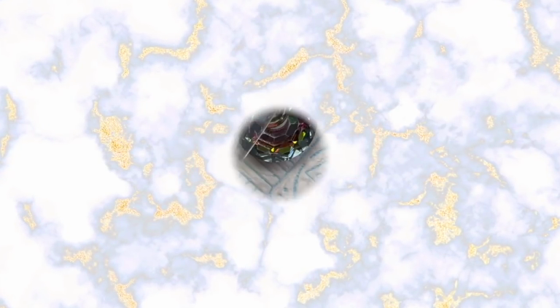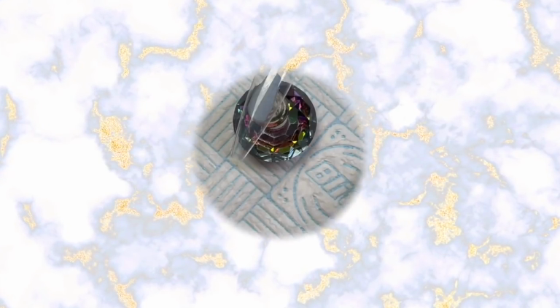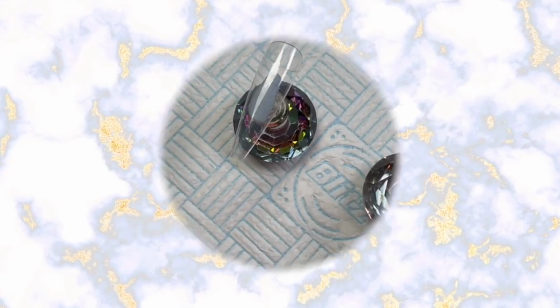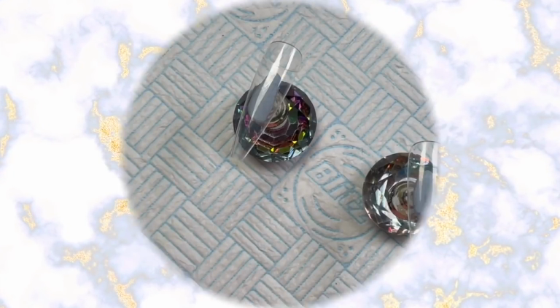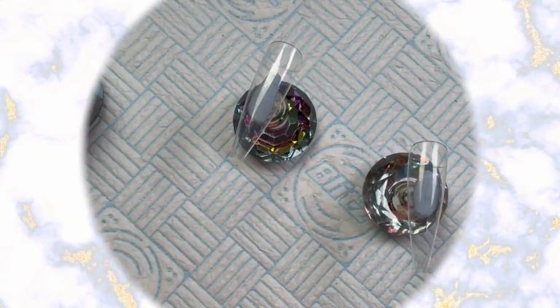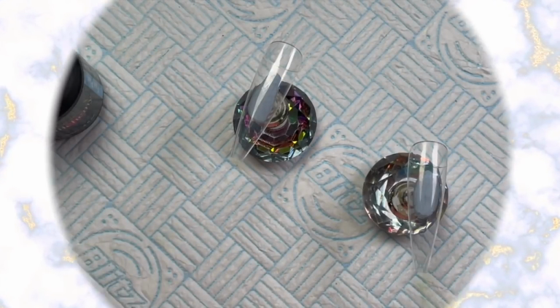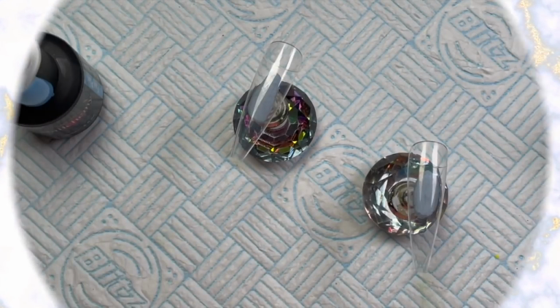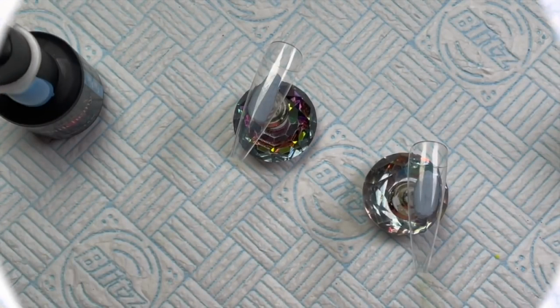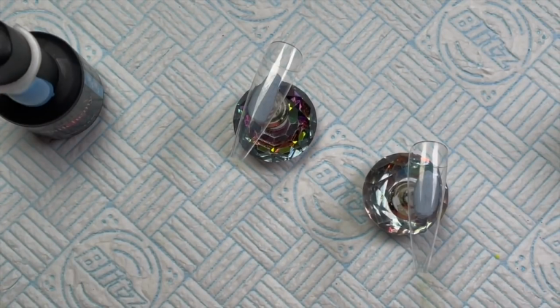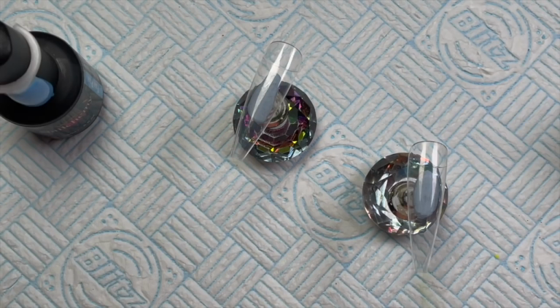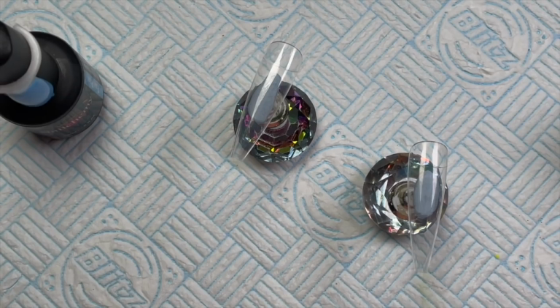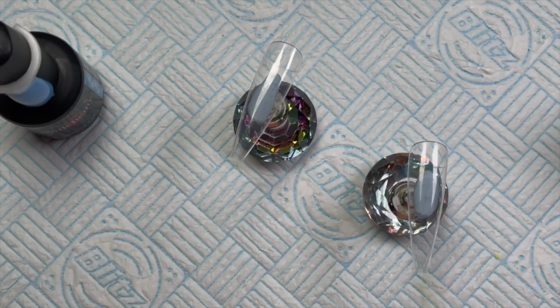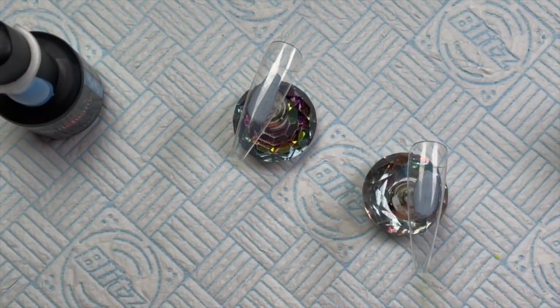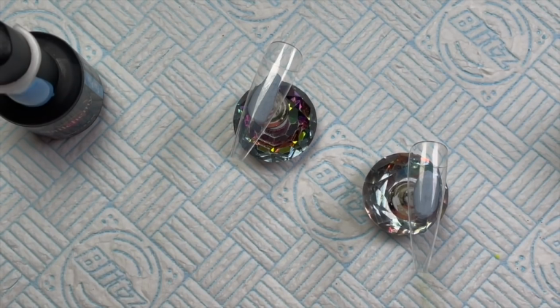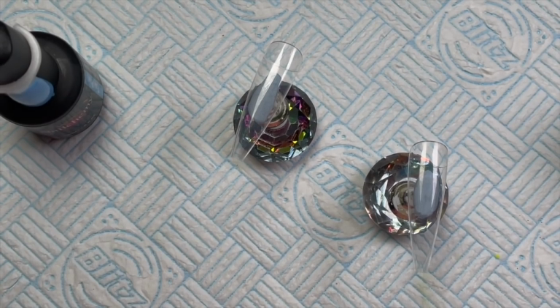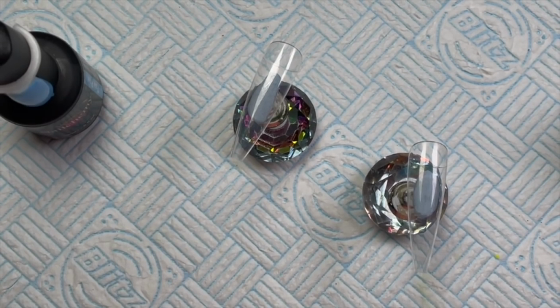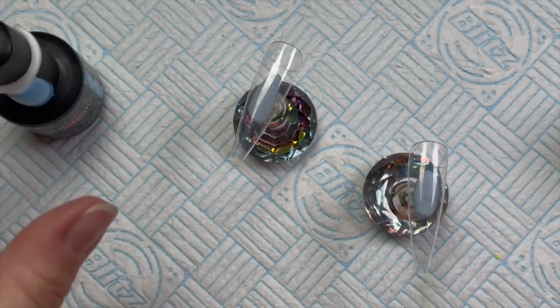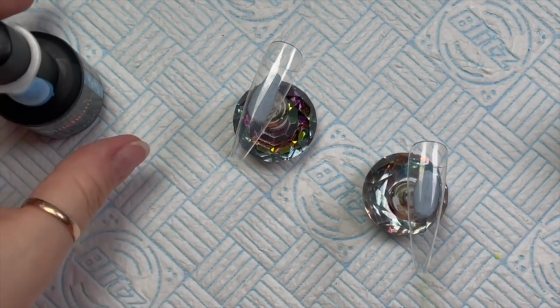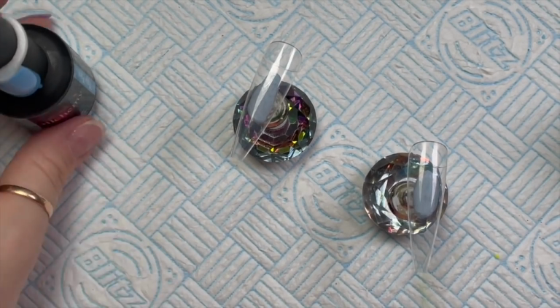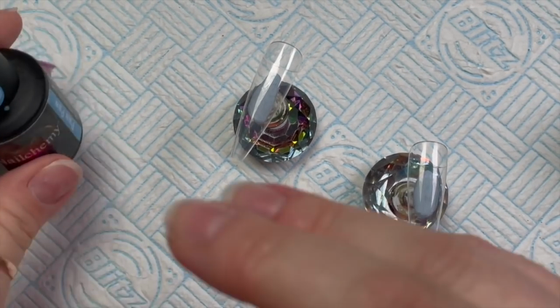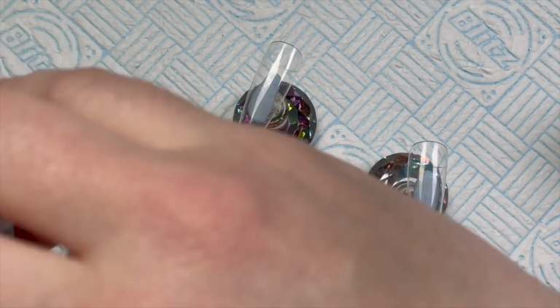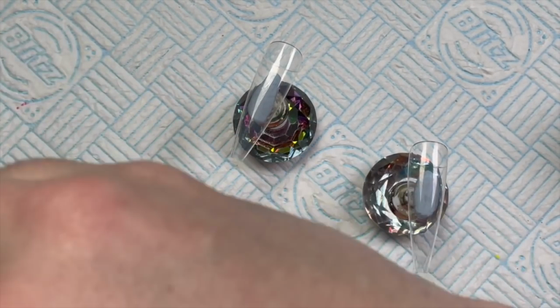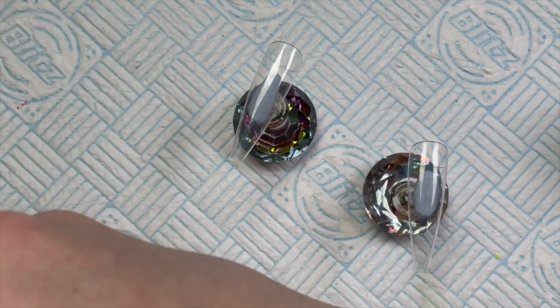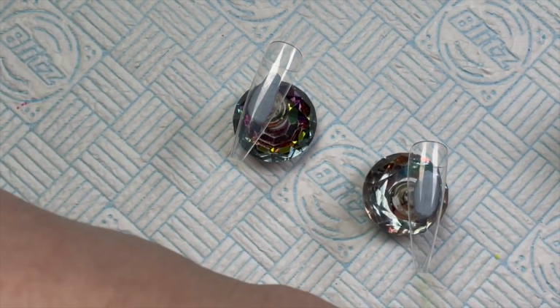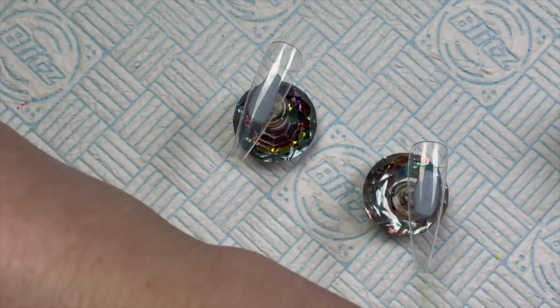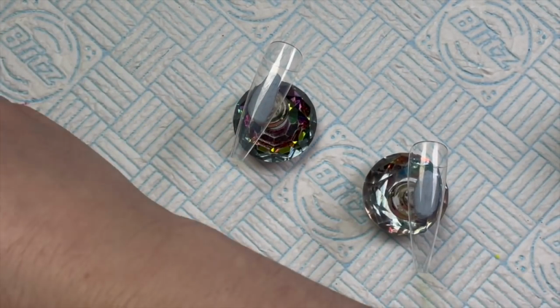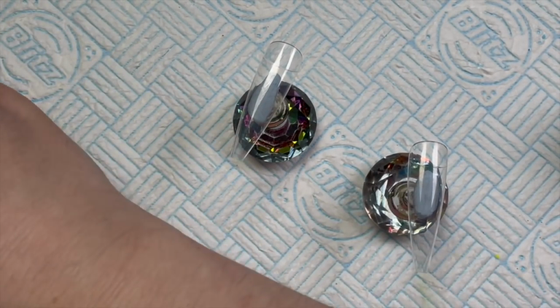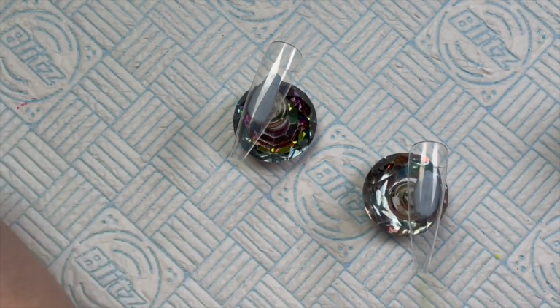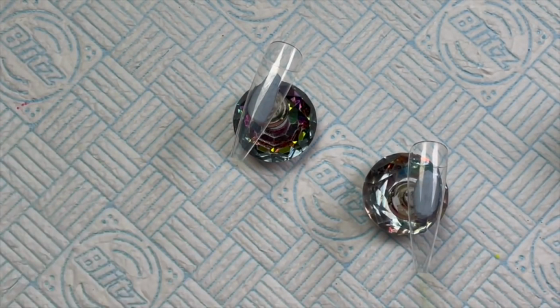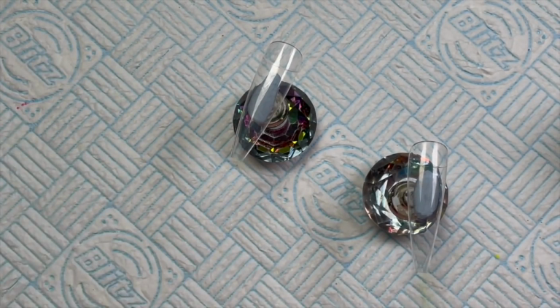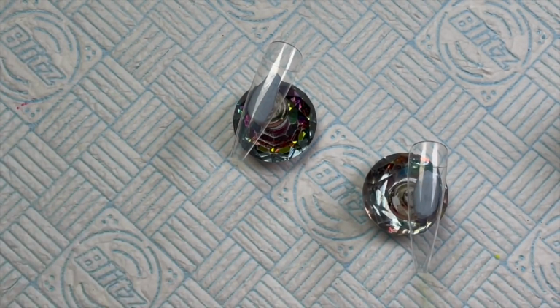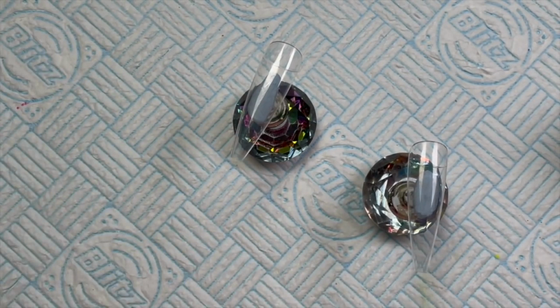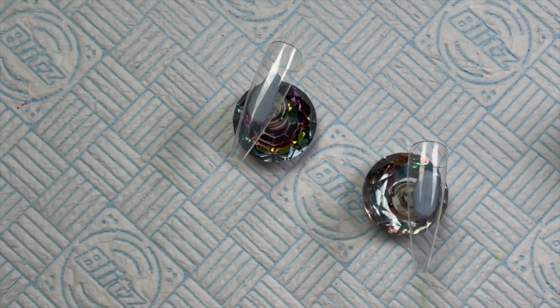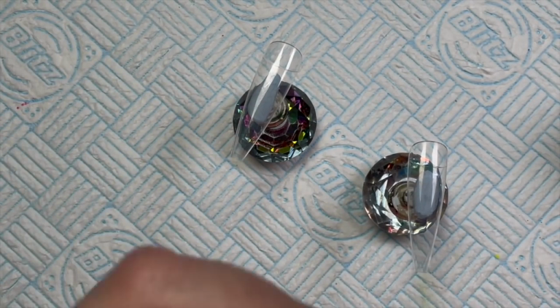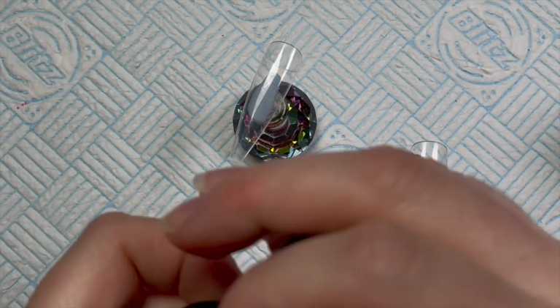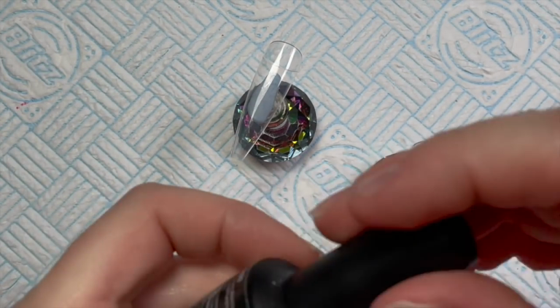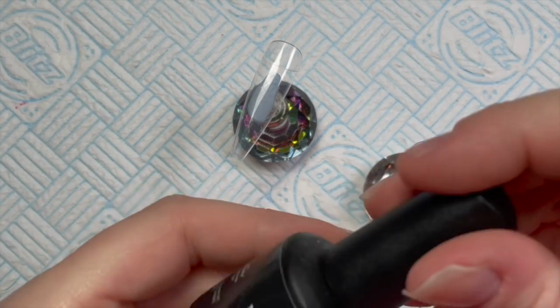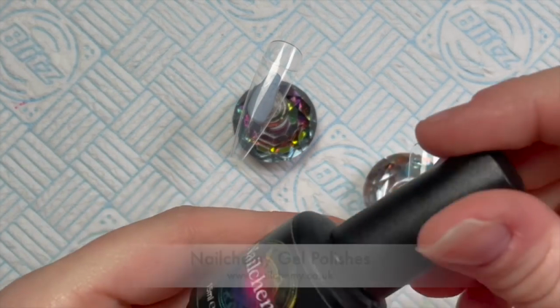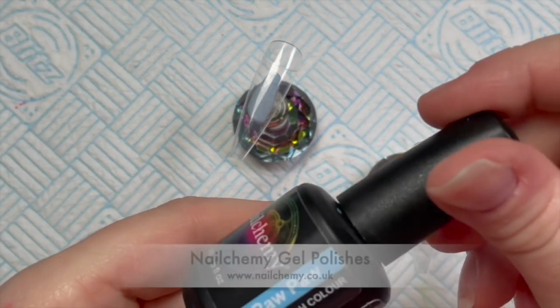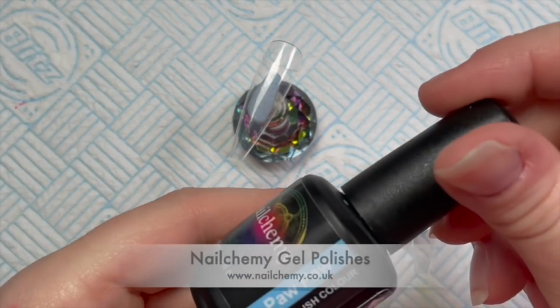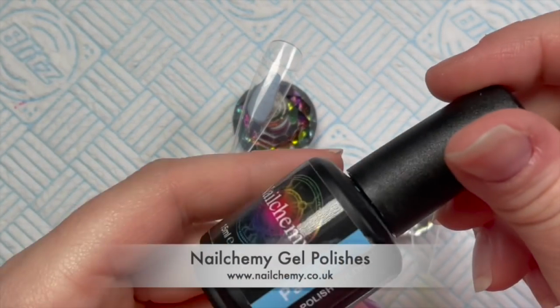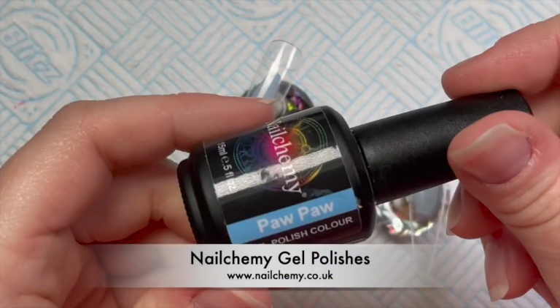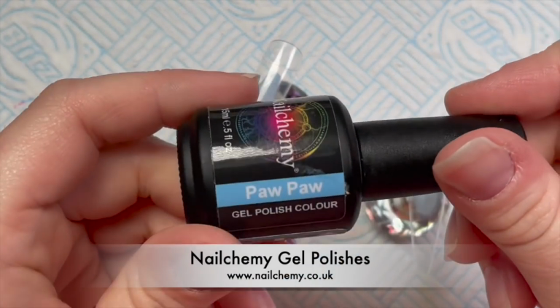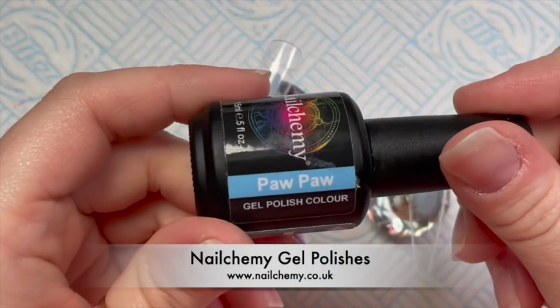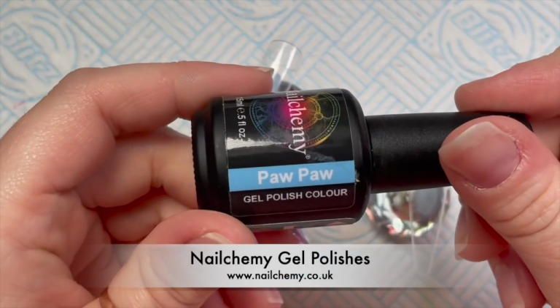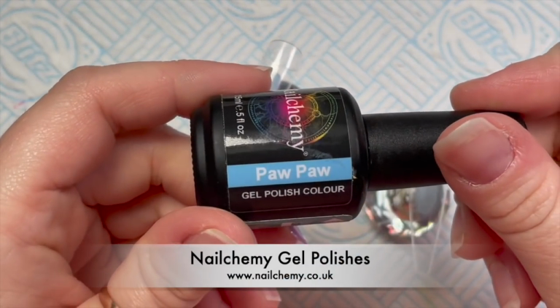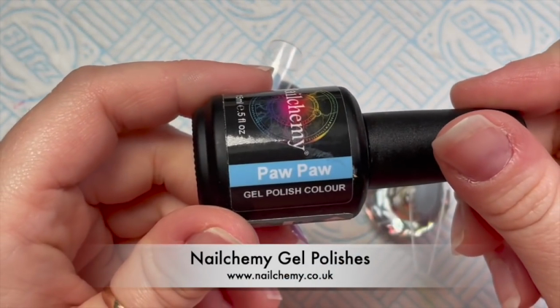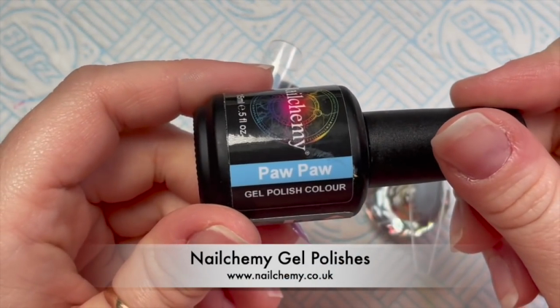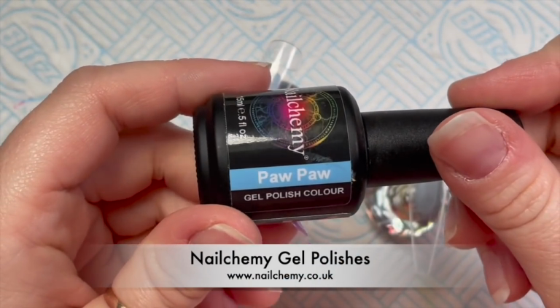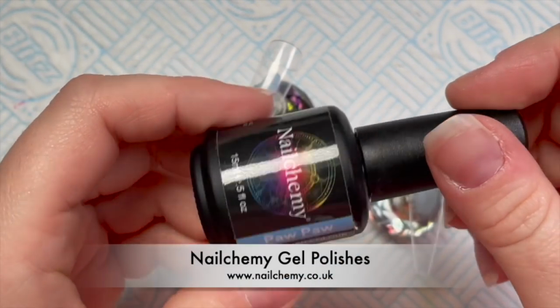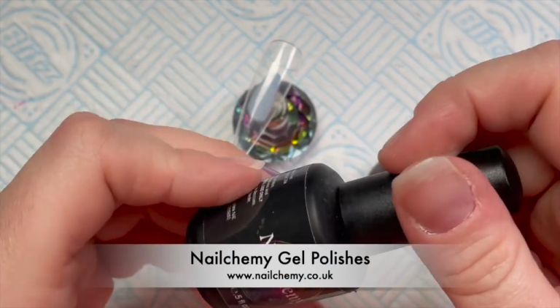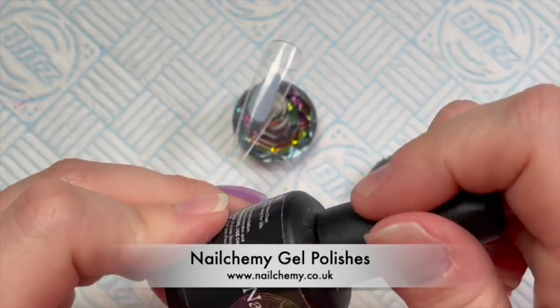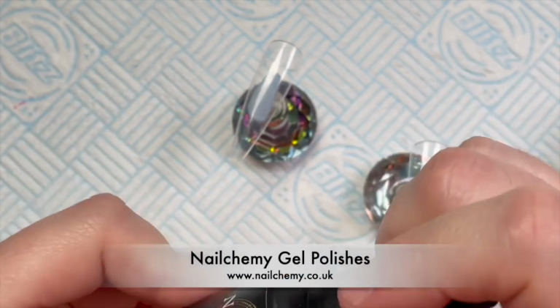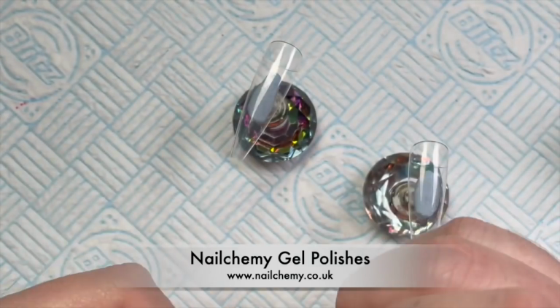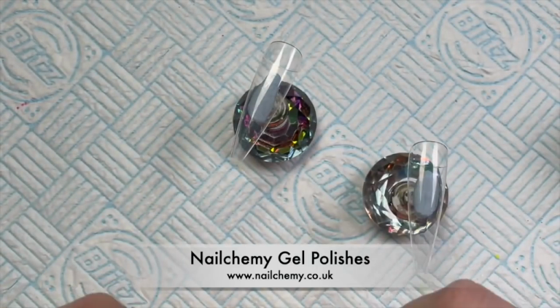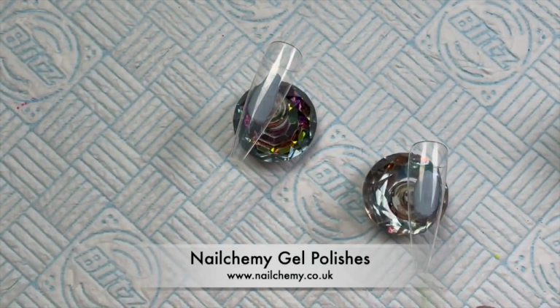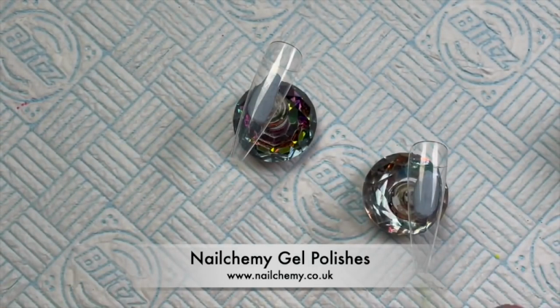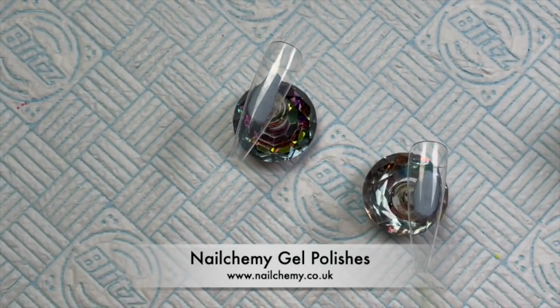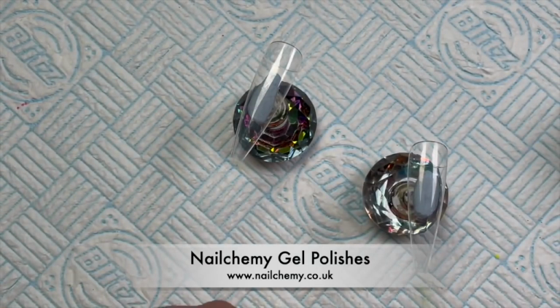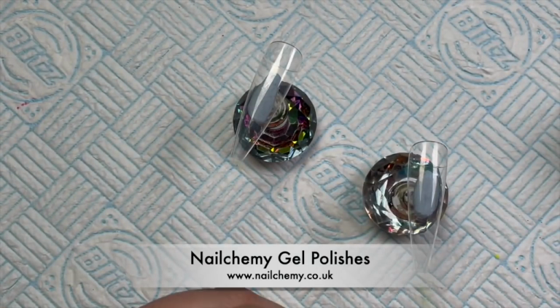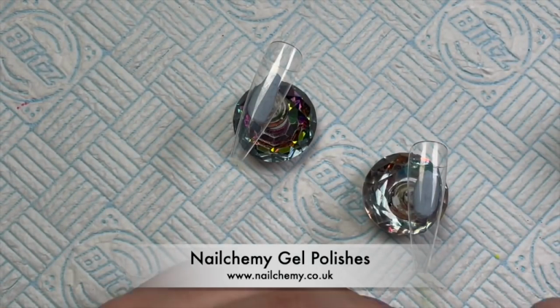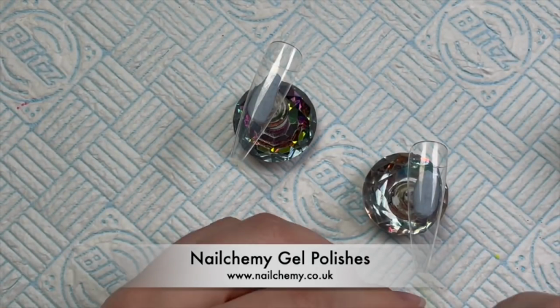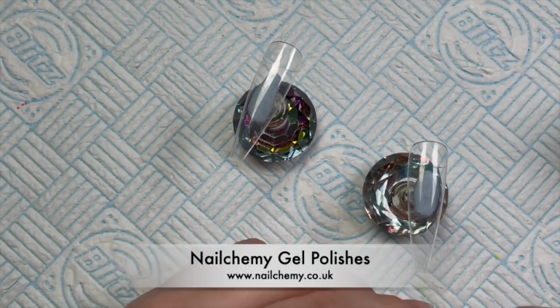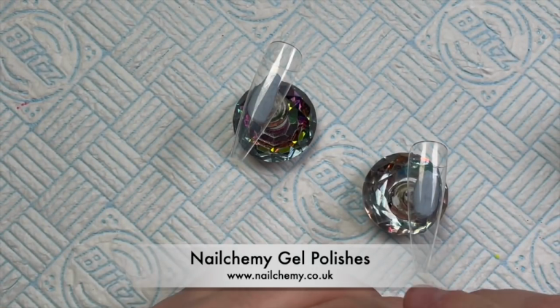Hi everyone, welcome back to a new video. In today's video, I am going to be doing a set of cherry blossom nails.